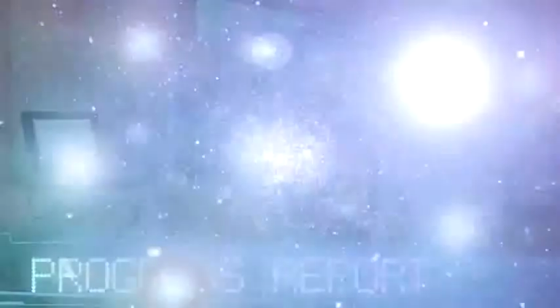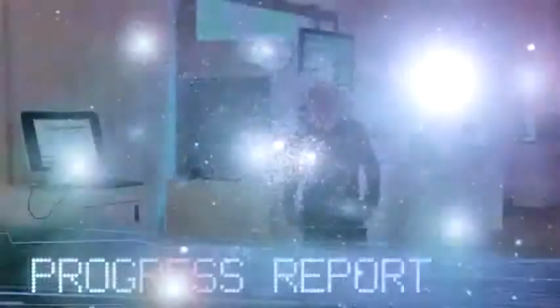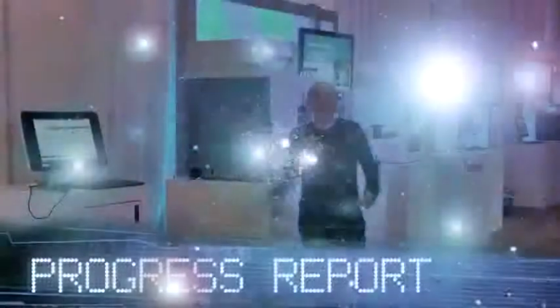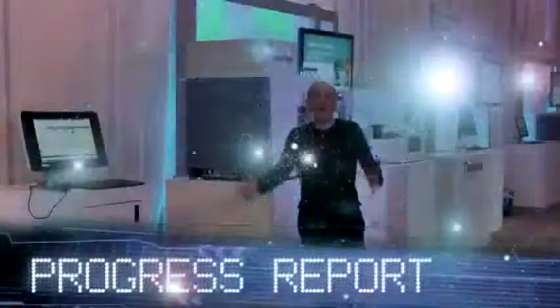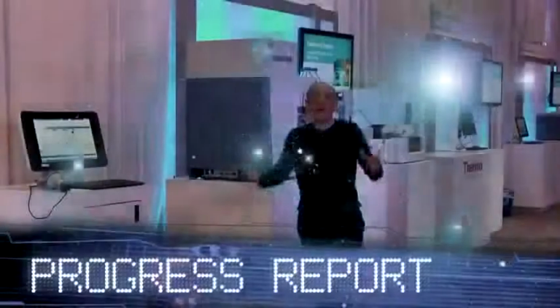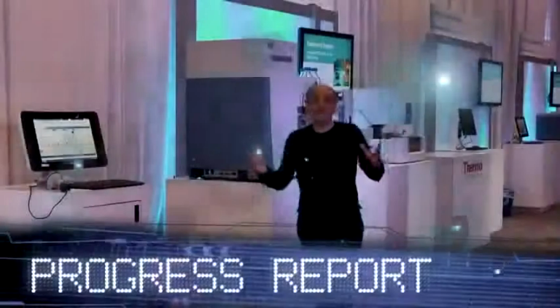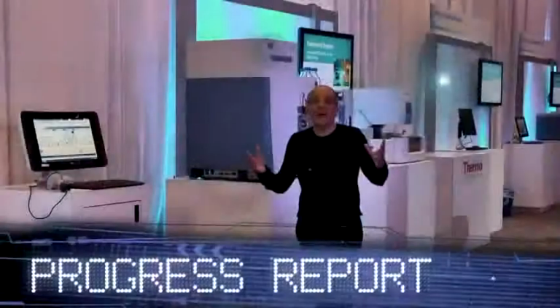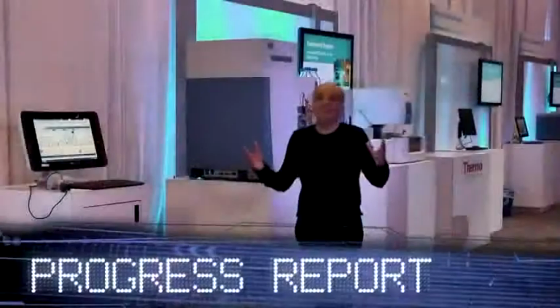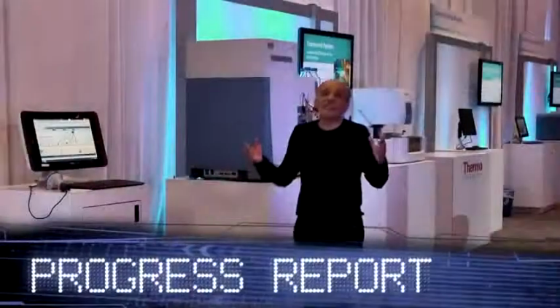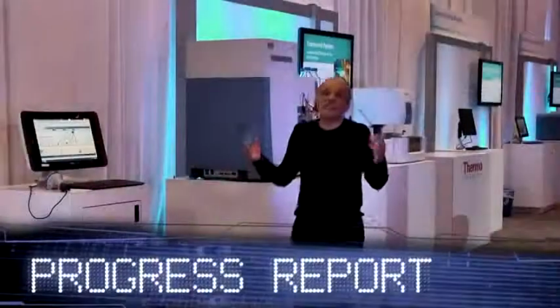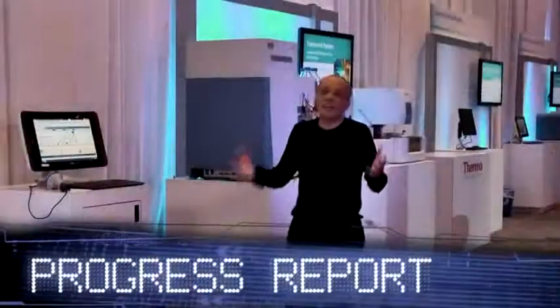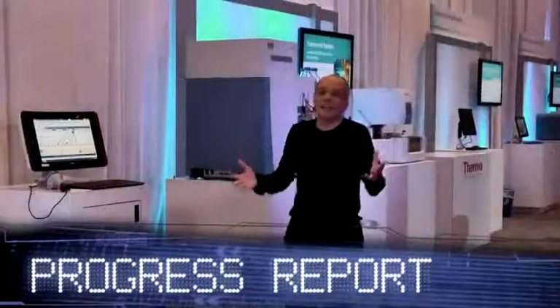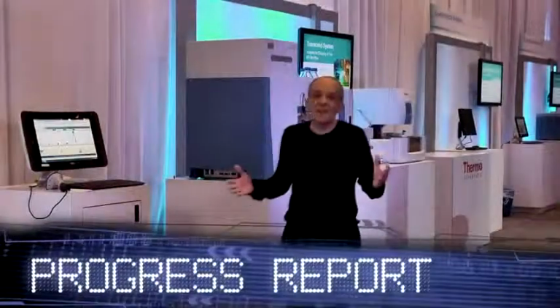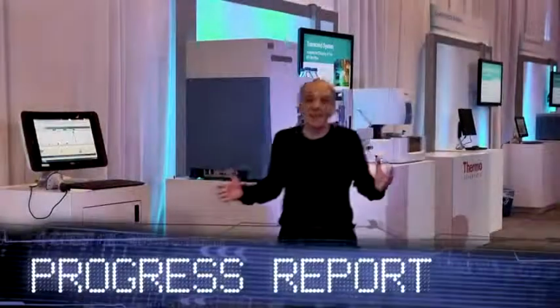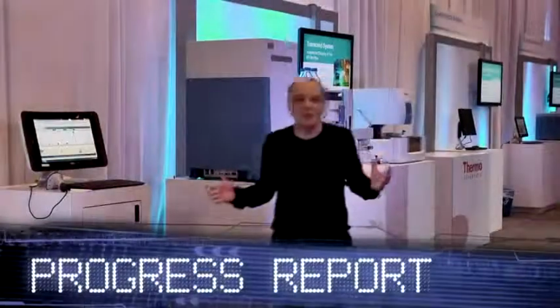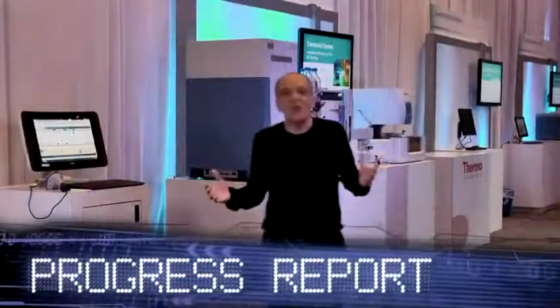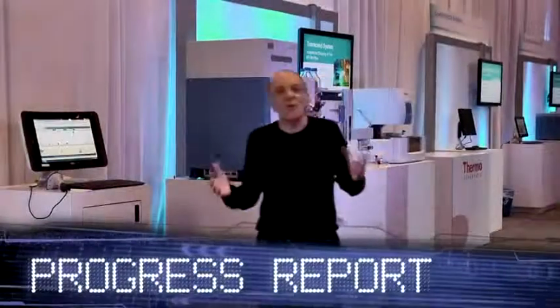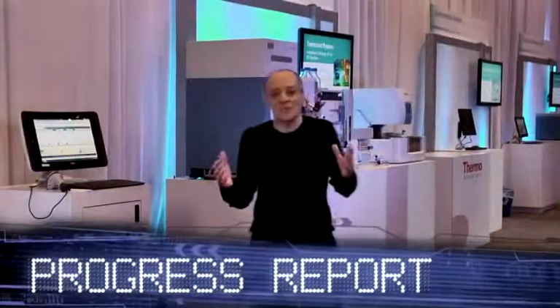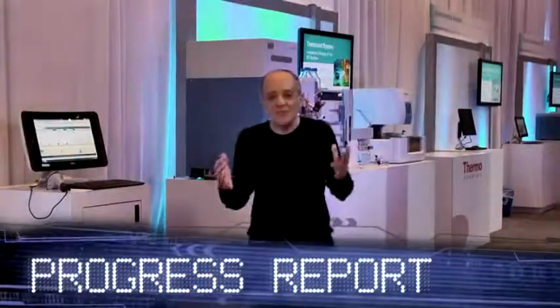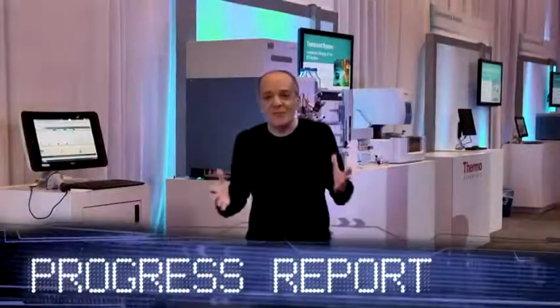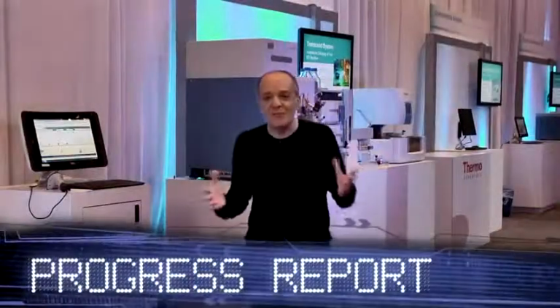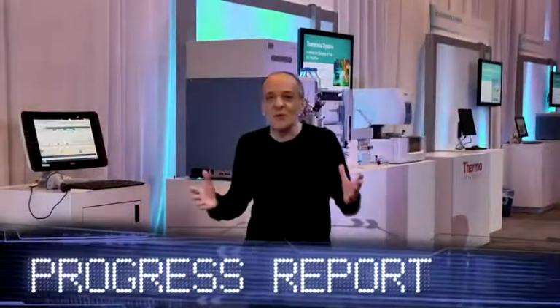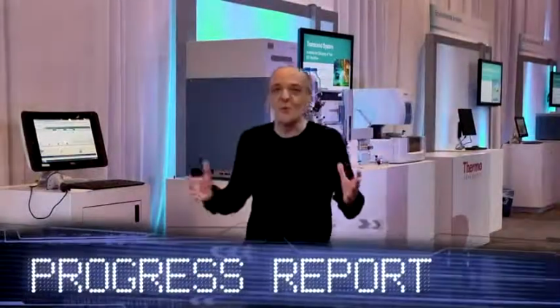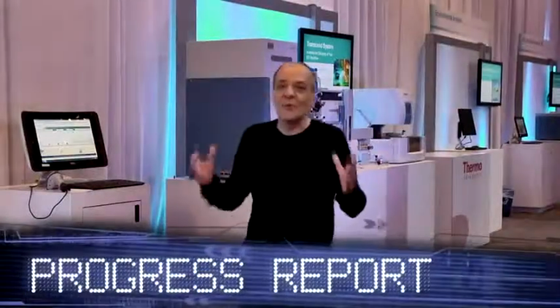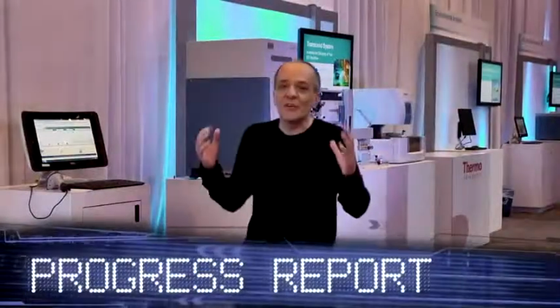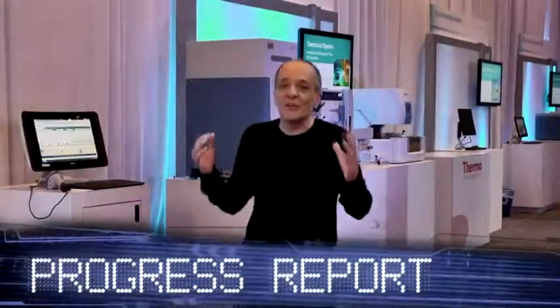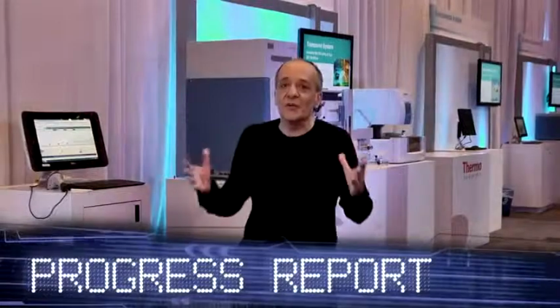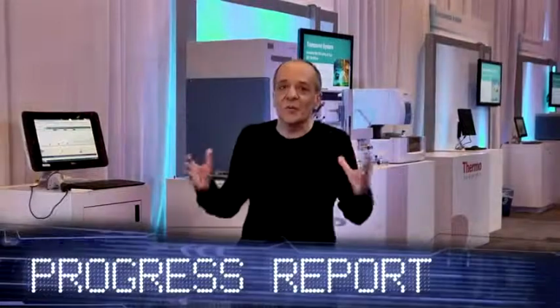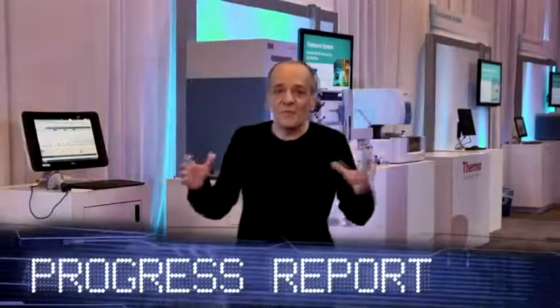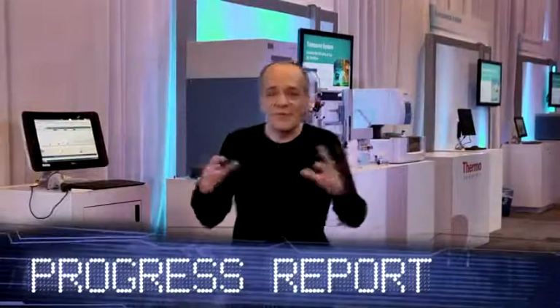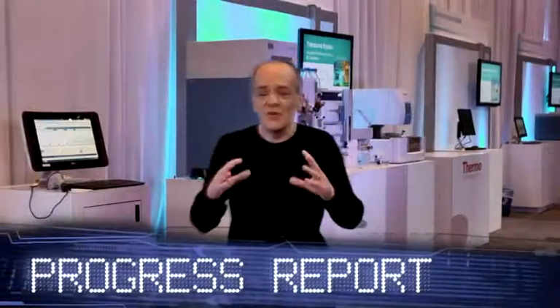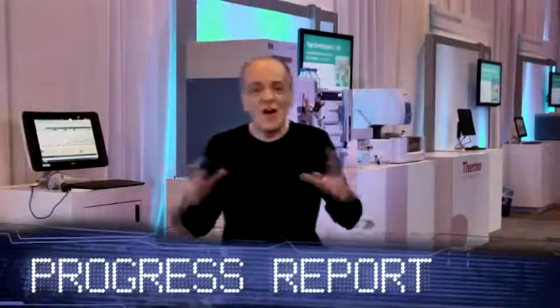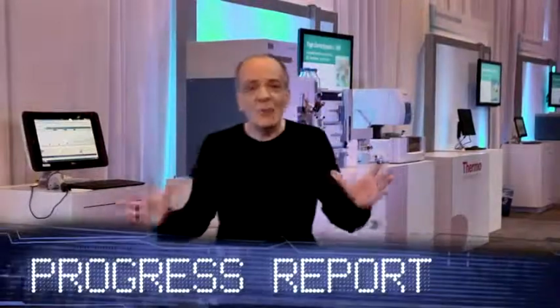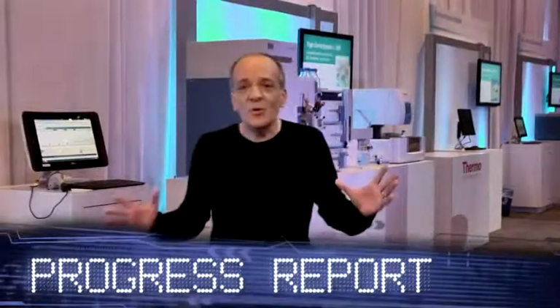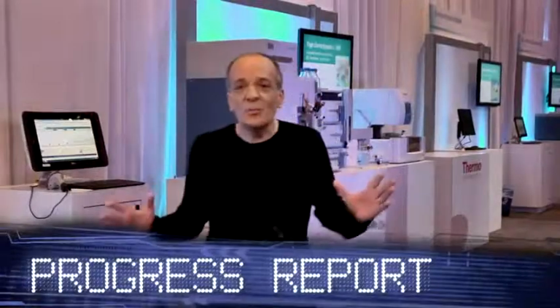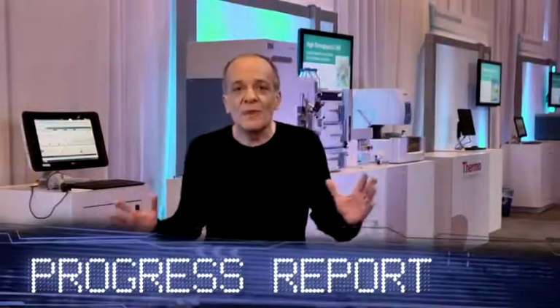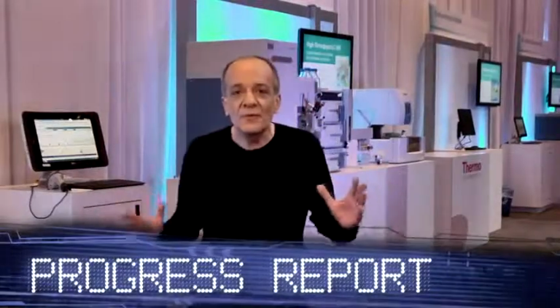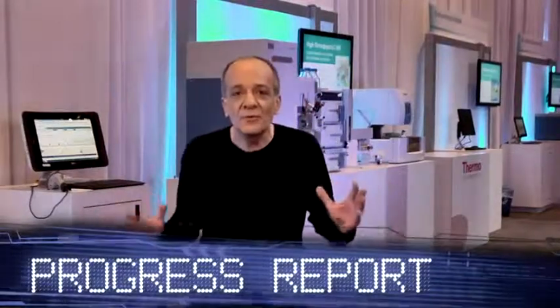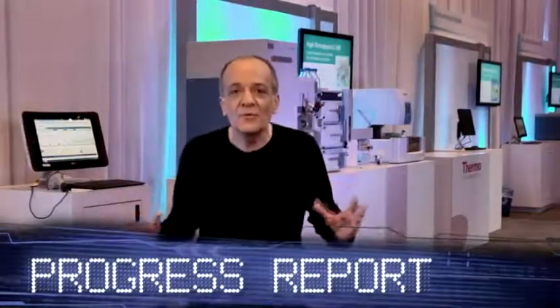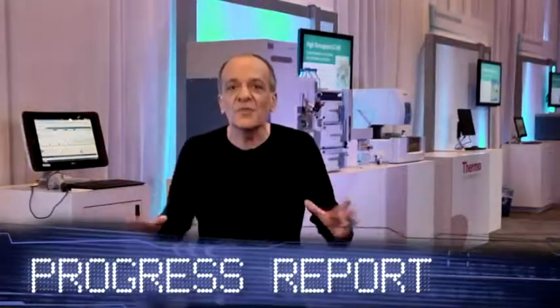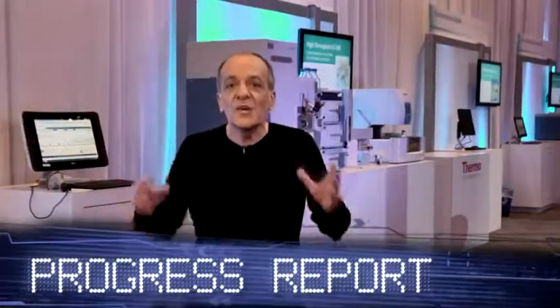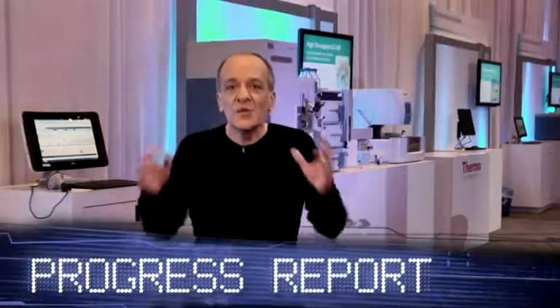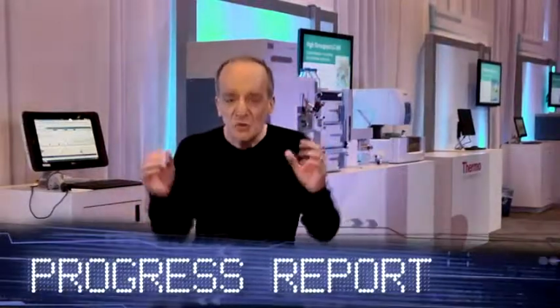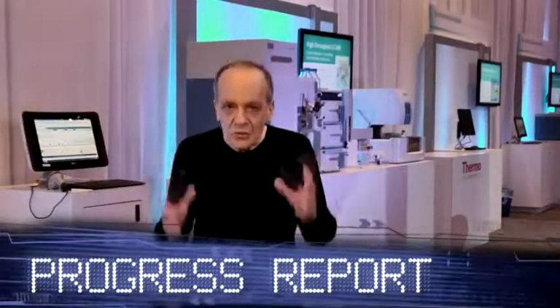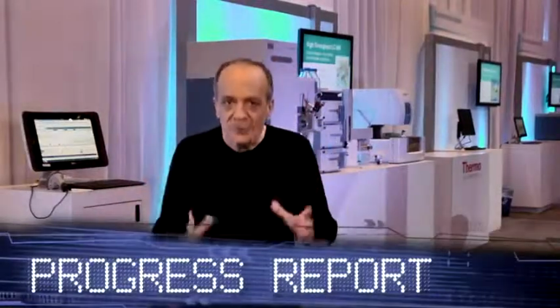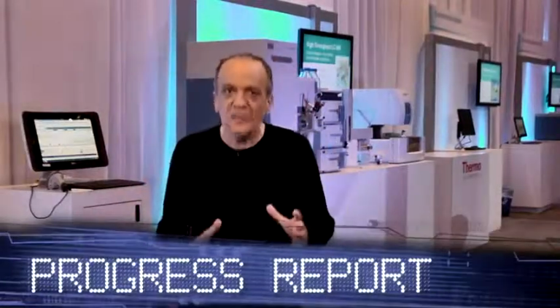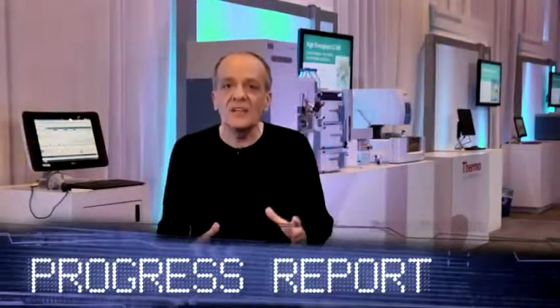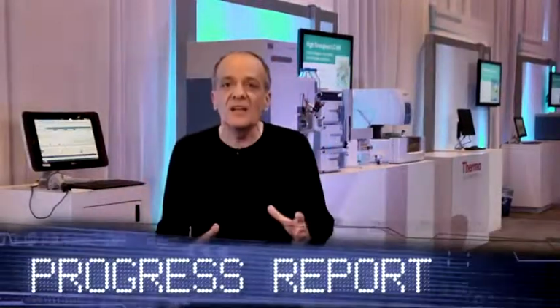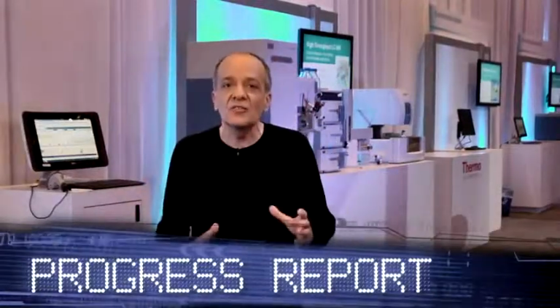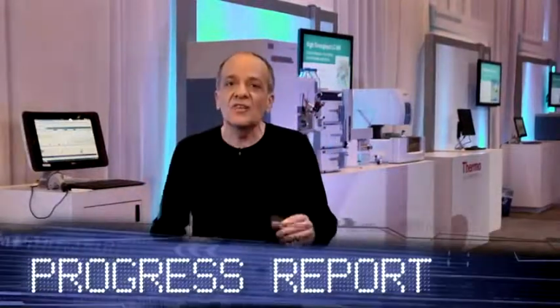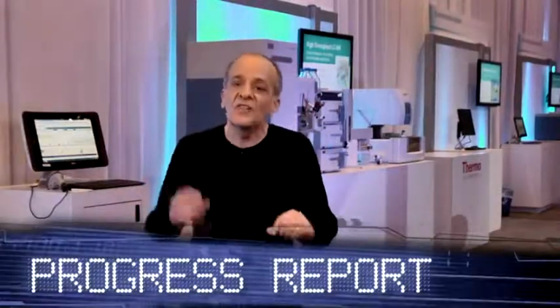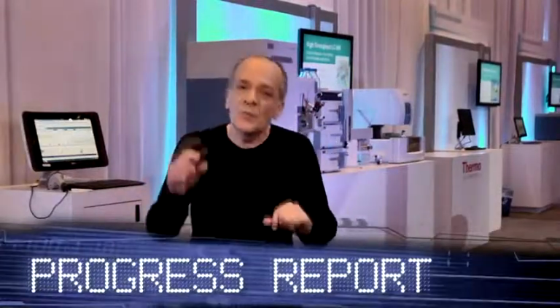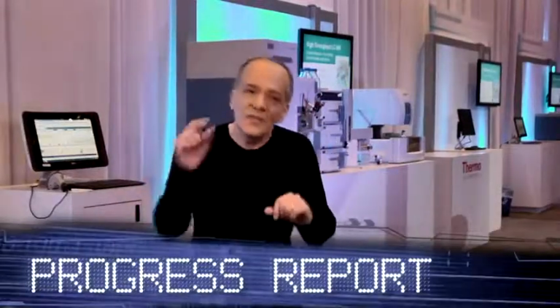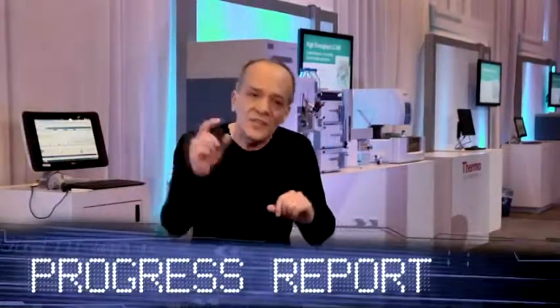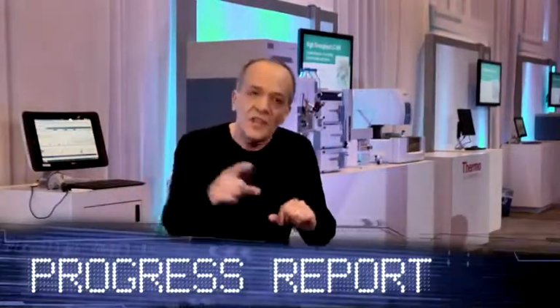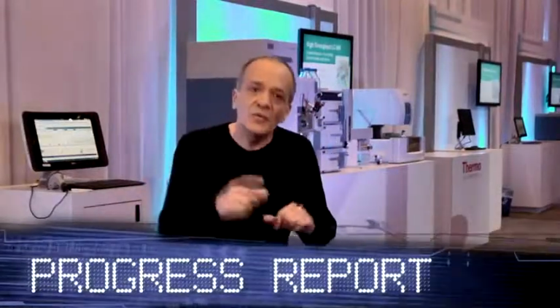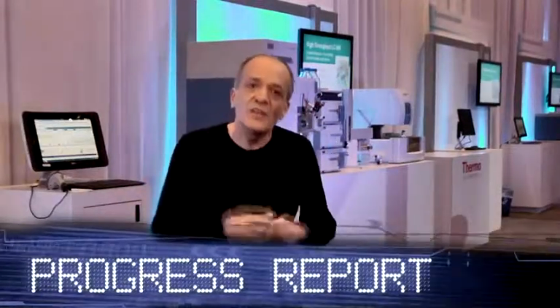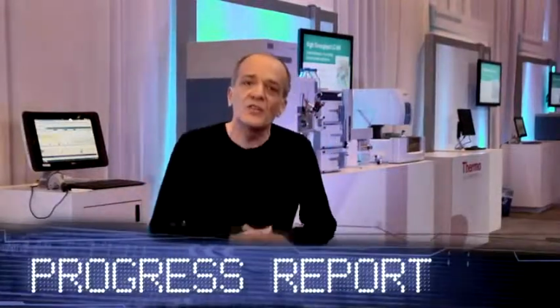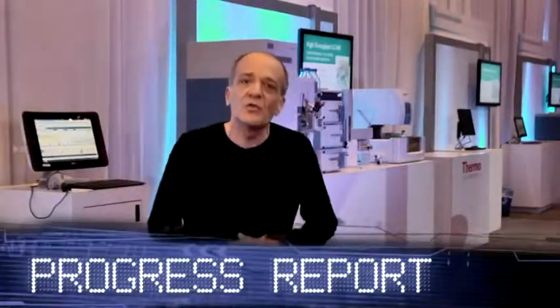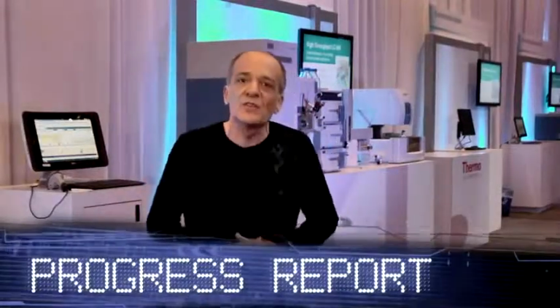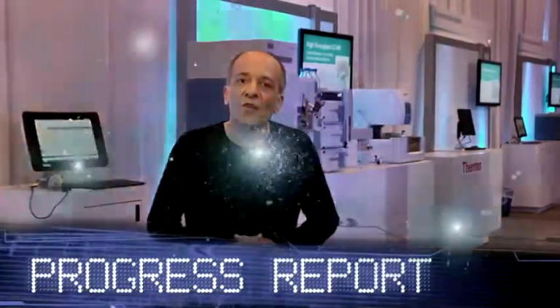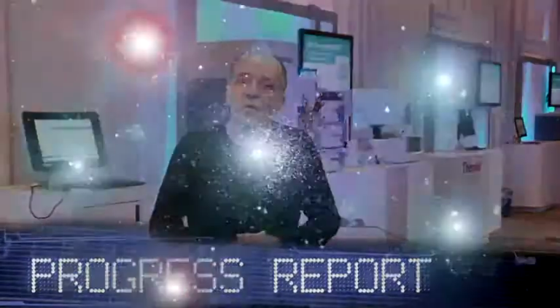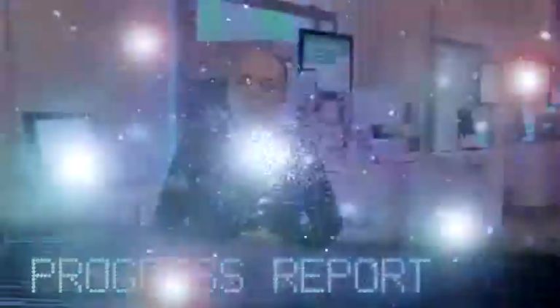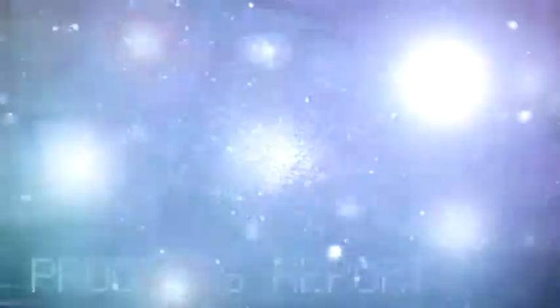Hey, welcome back to the ASMS Show in Denver. We're here with phenomenal breakthroughs and new technologies to accelerate your results.